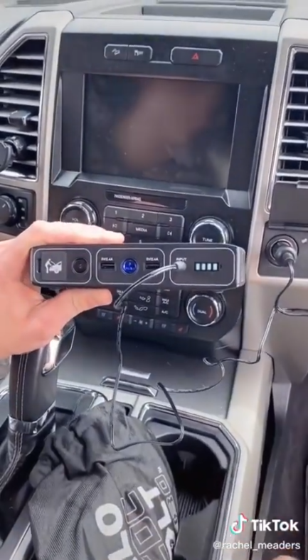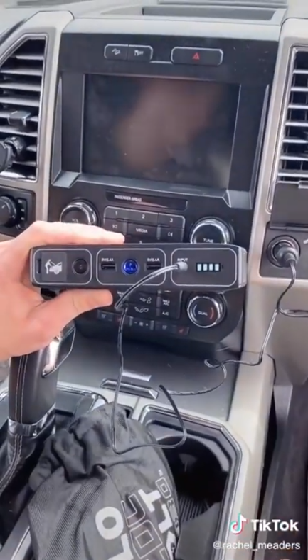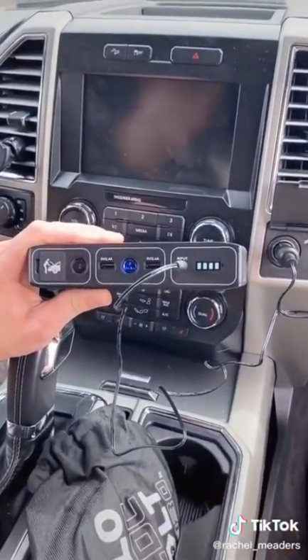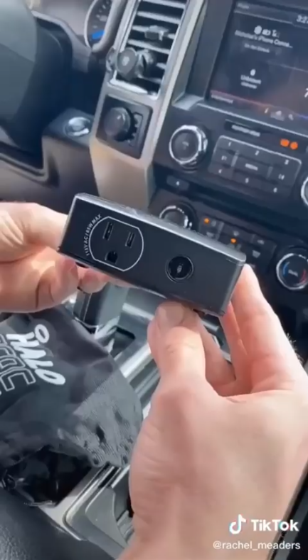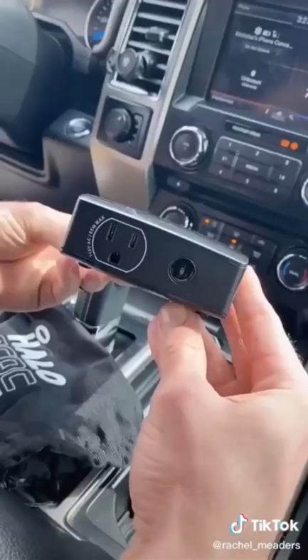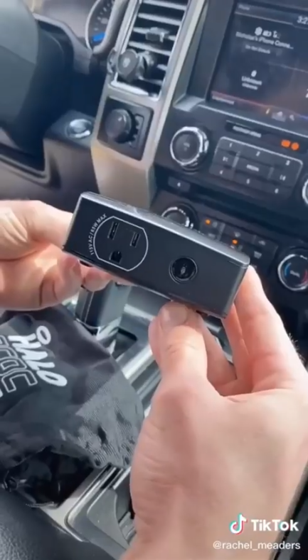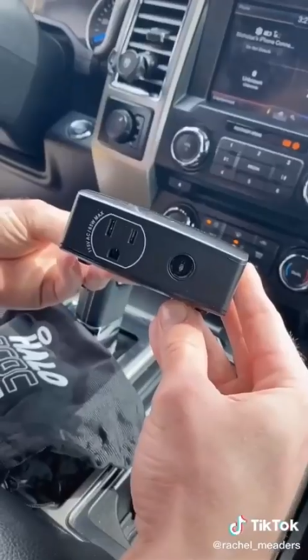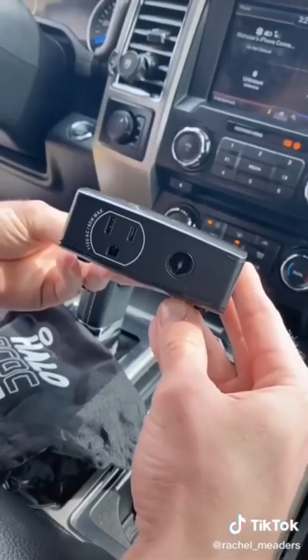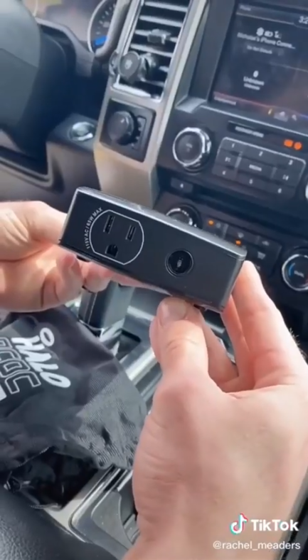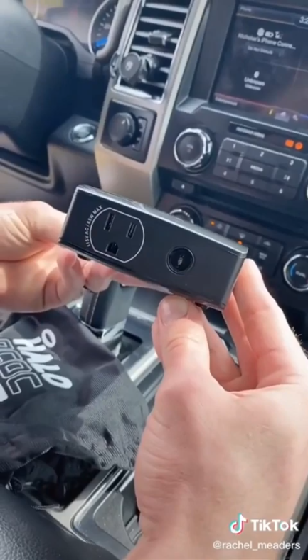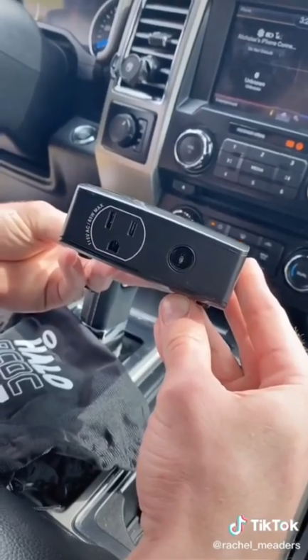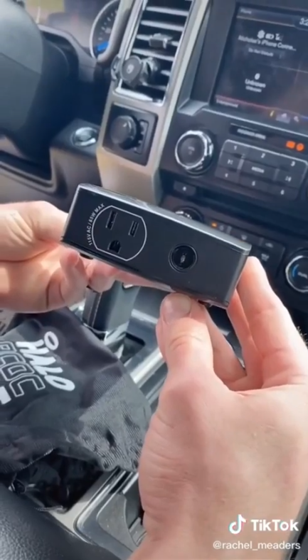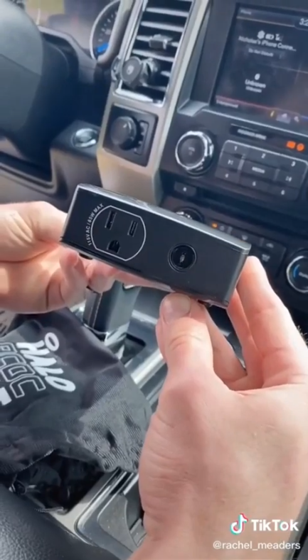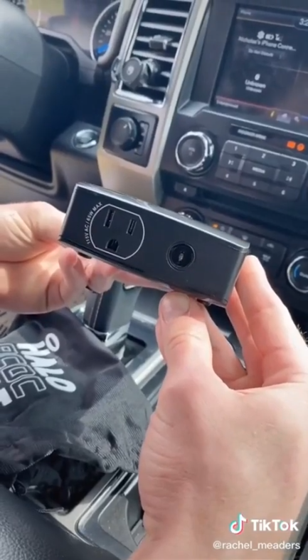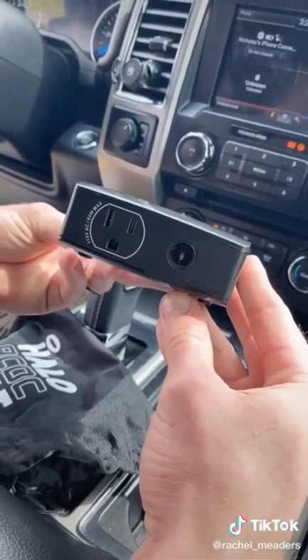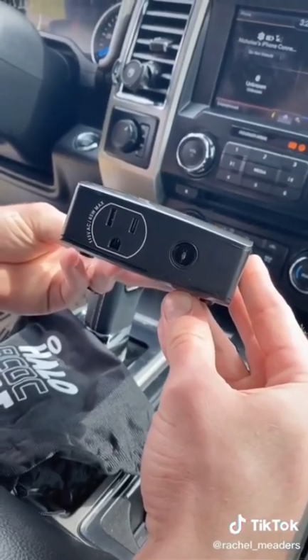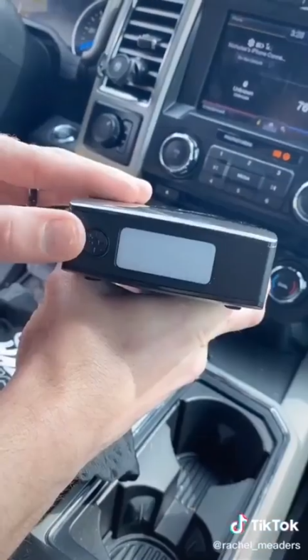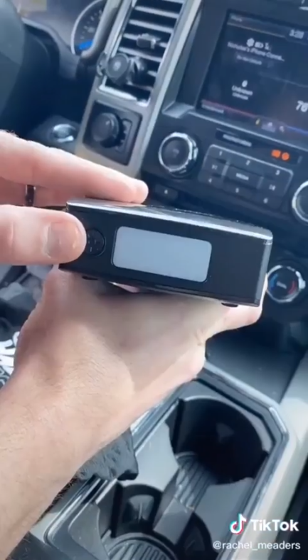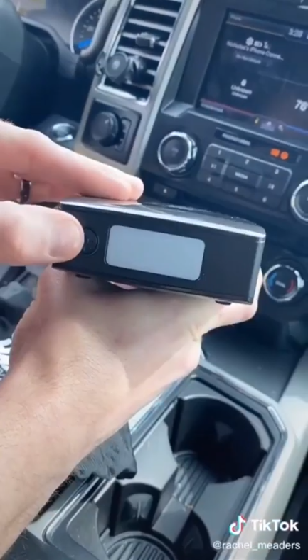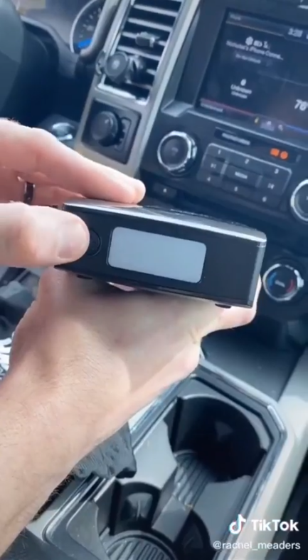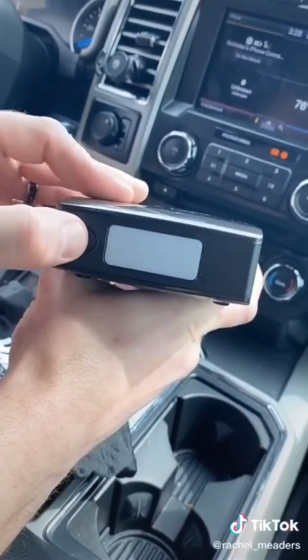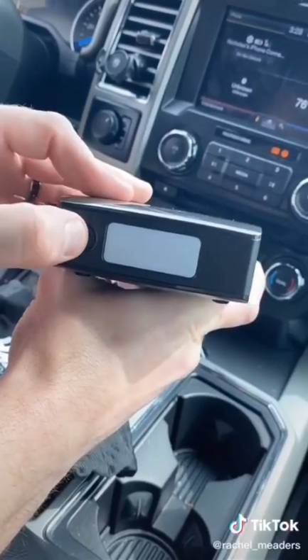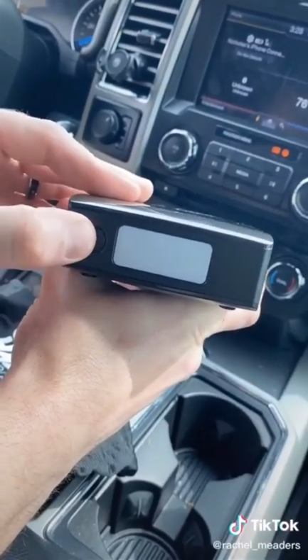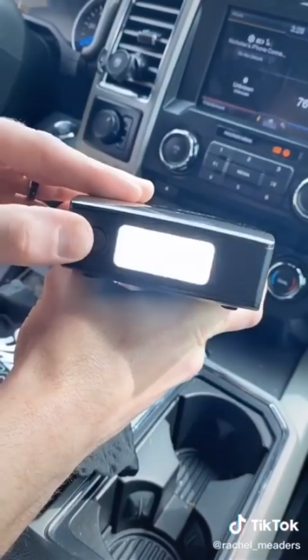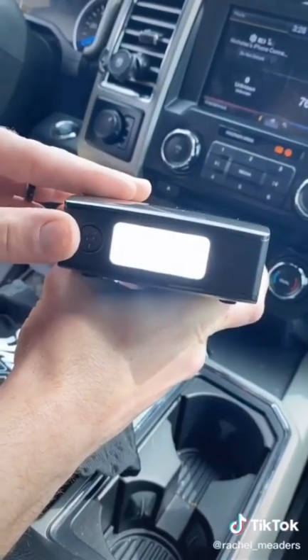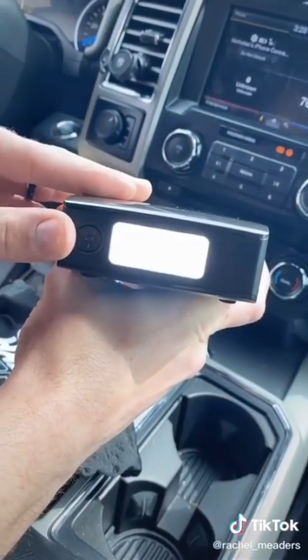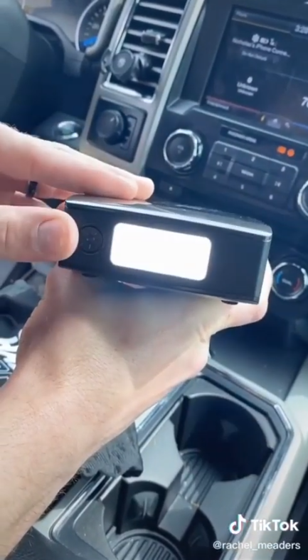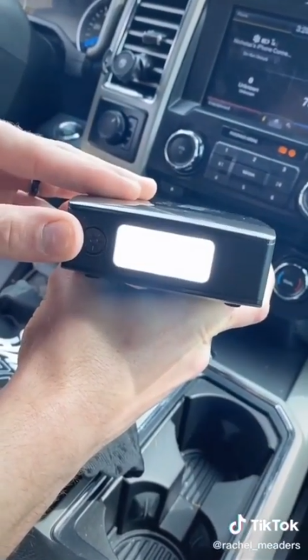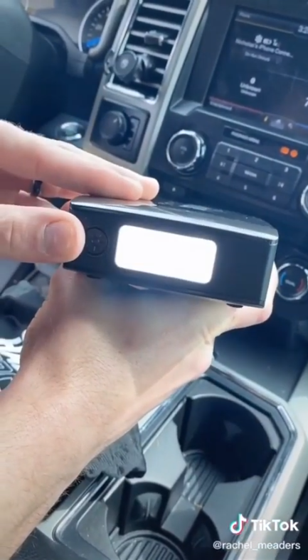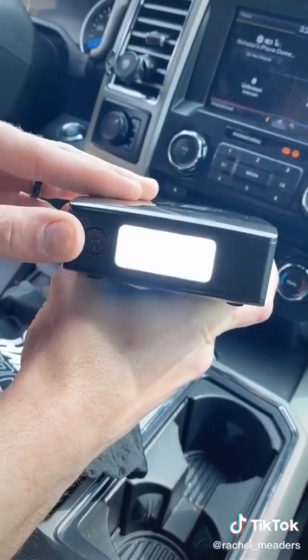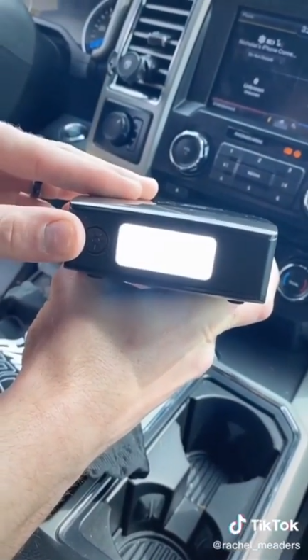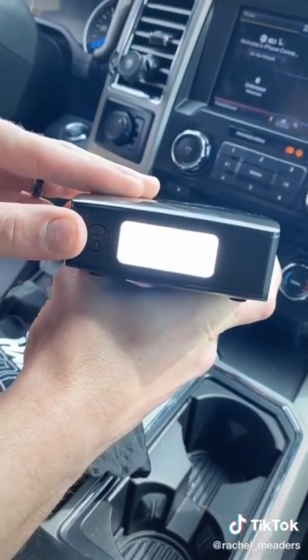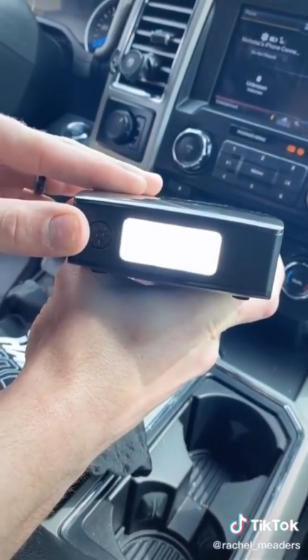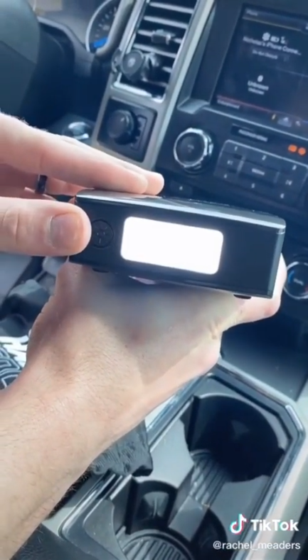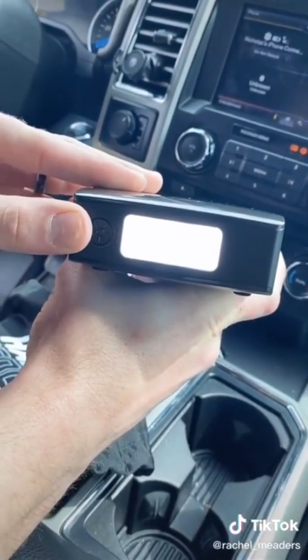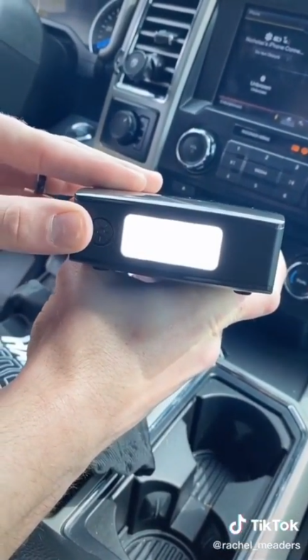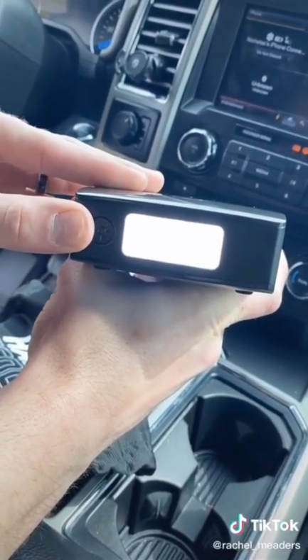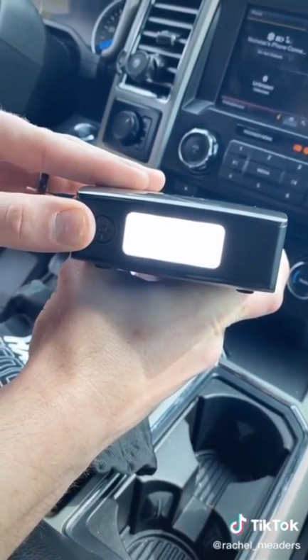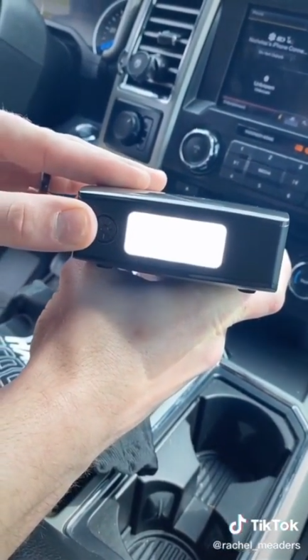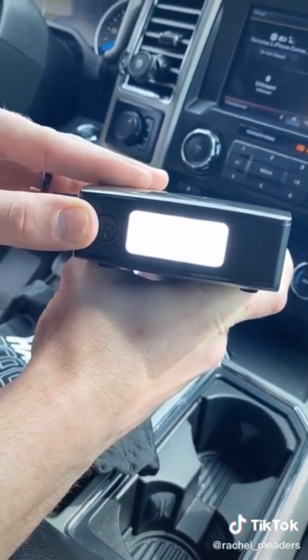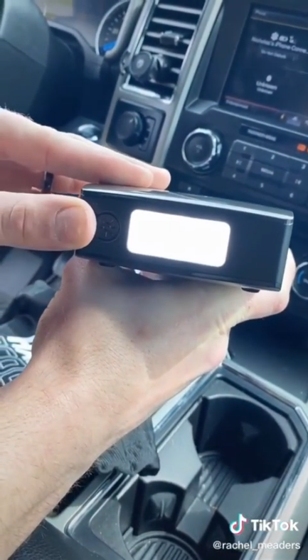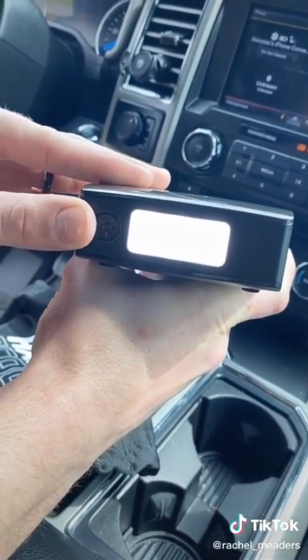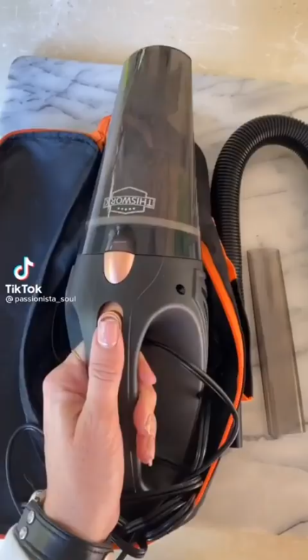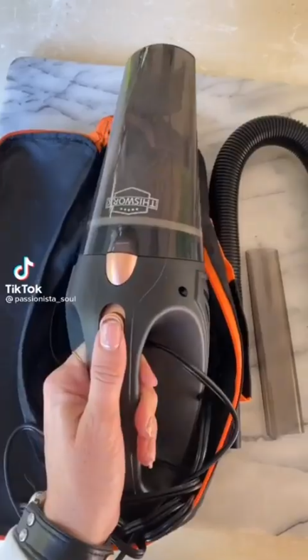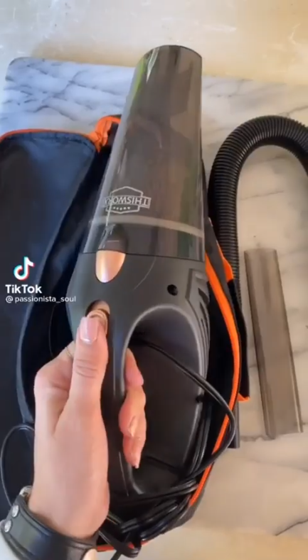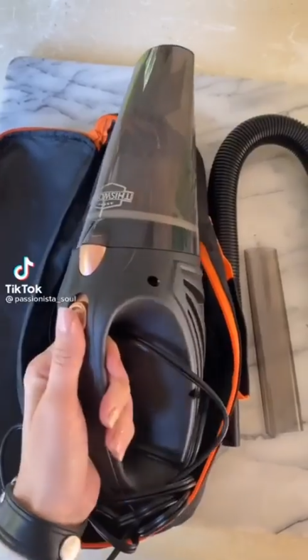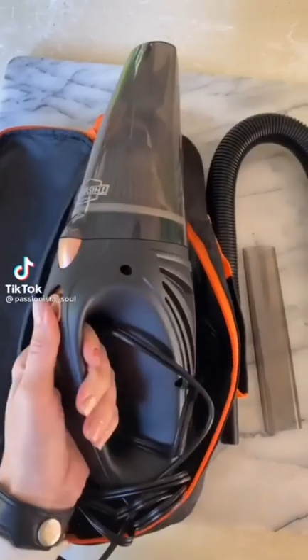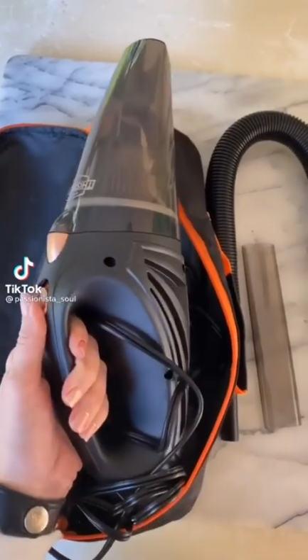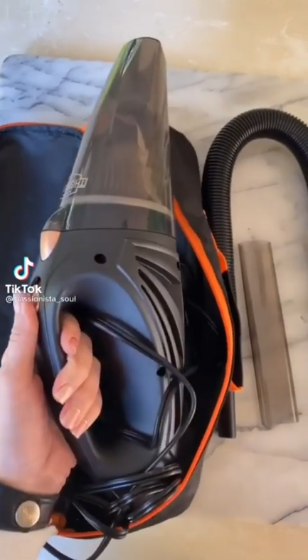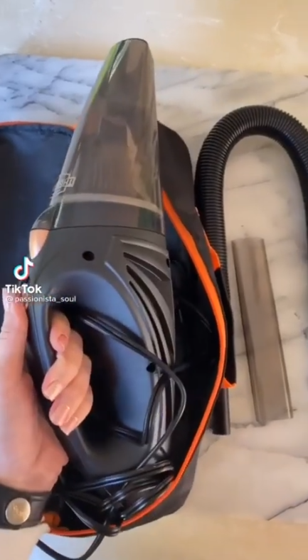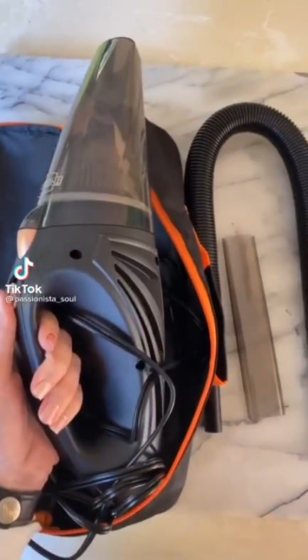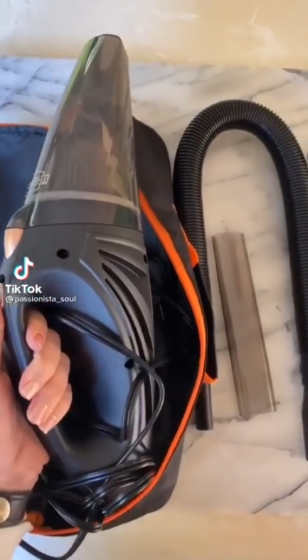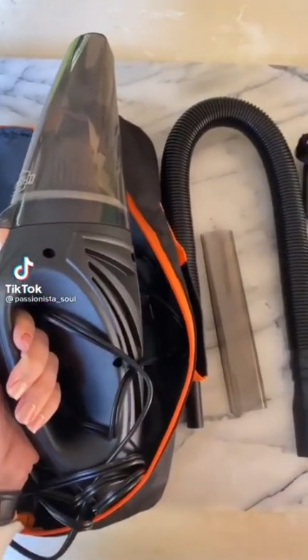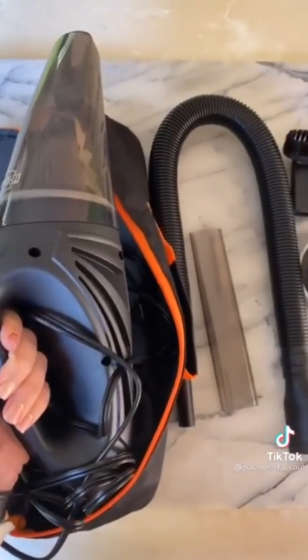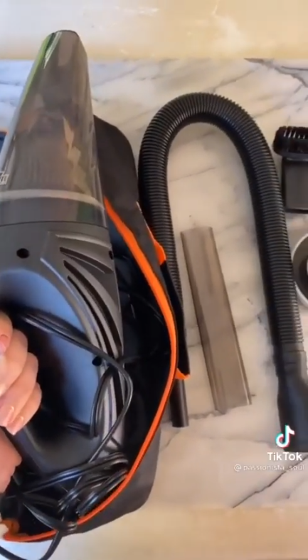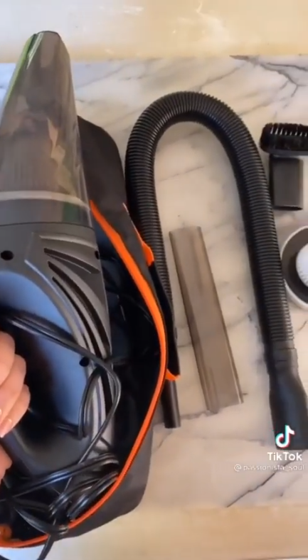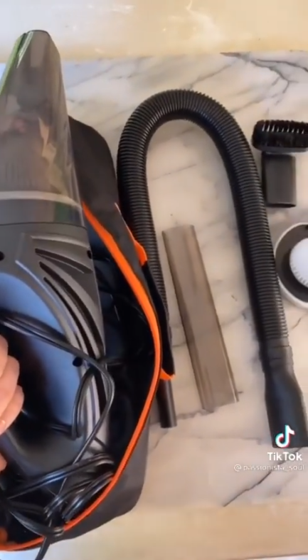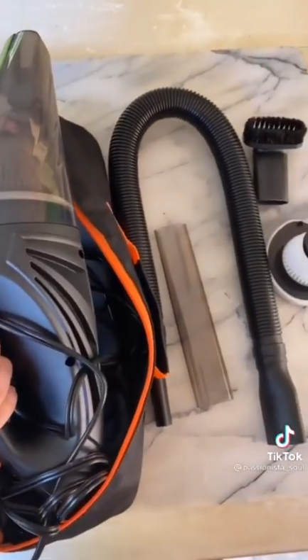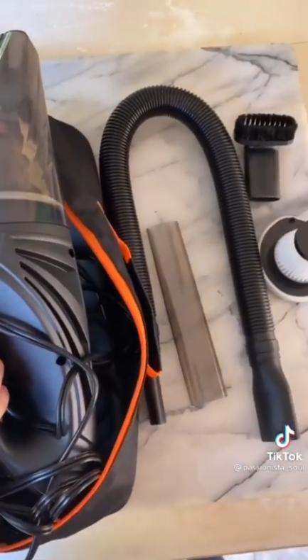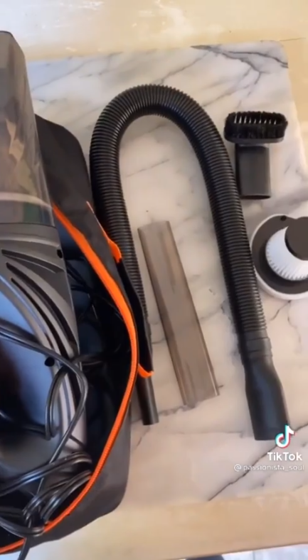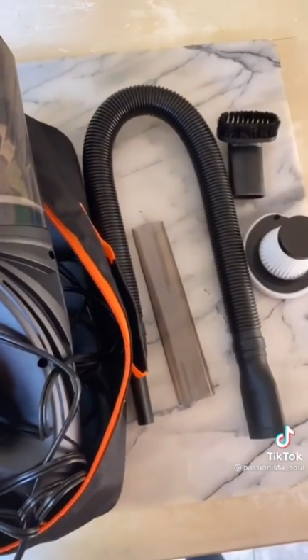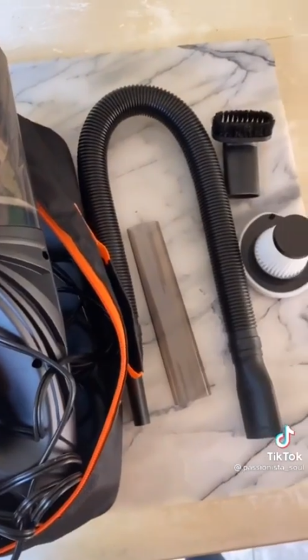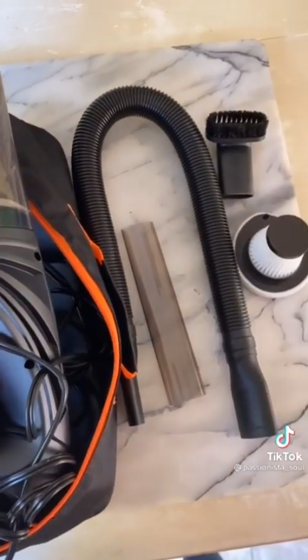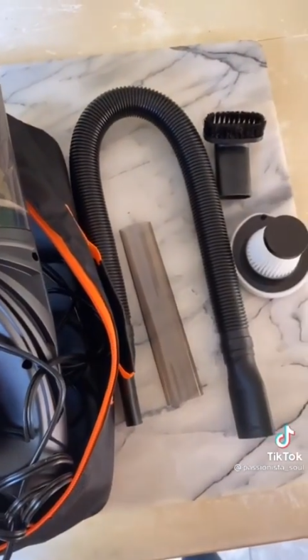It also includes two USB ports, an AC outlet, and an emergency flashlight.